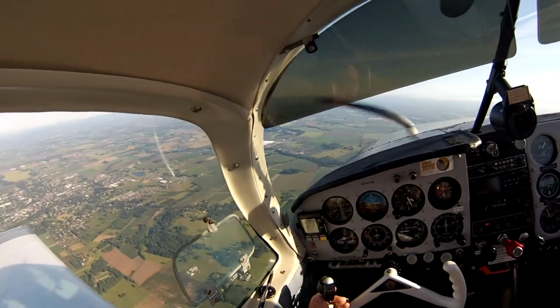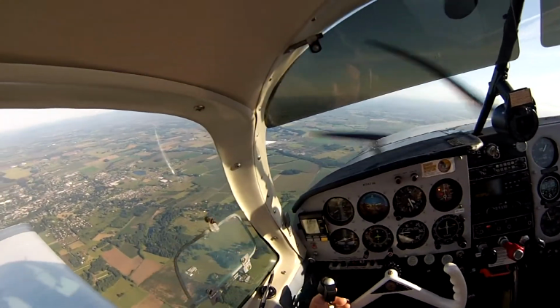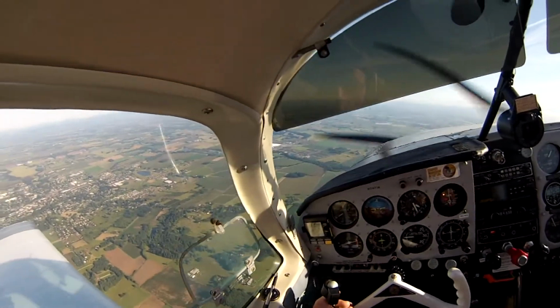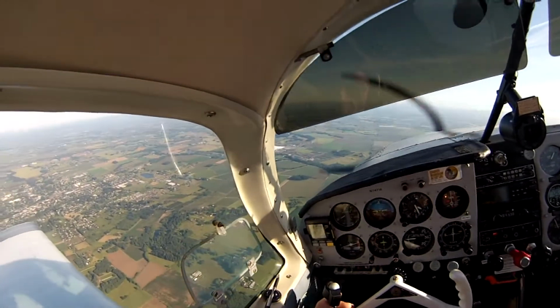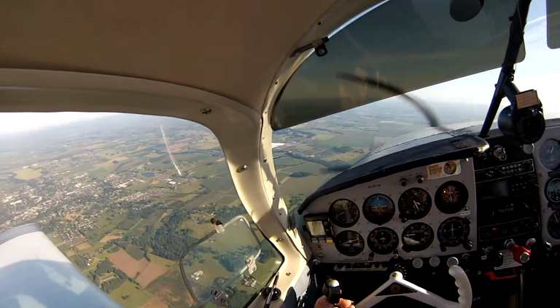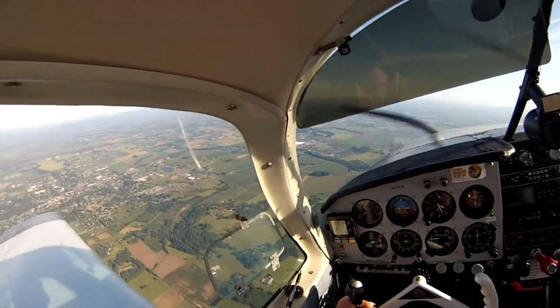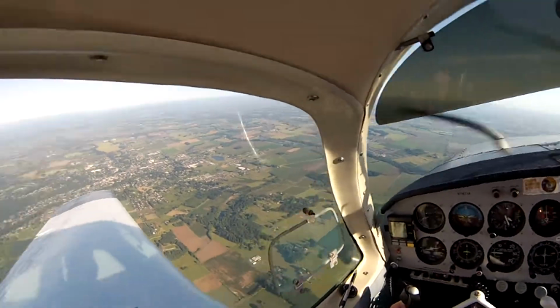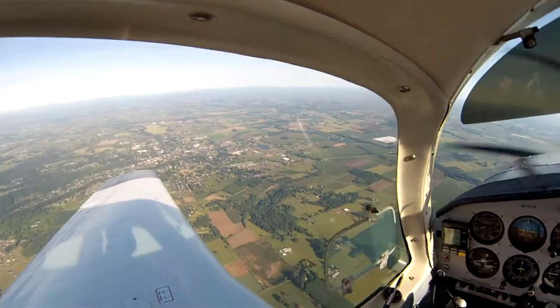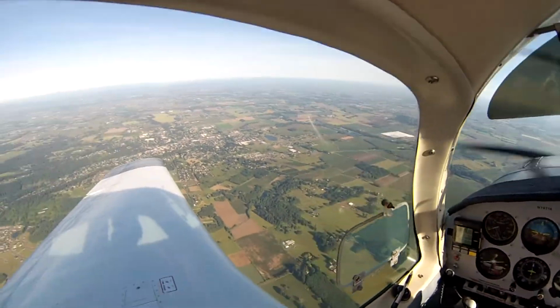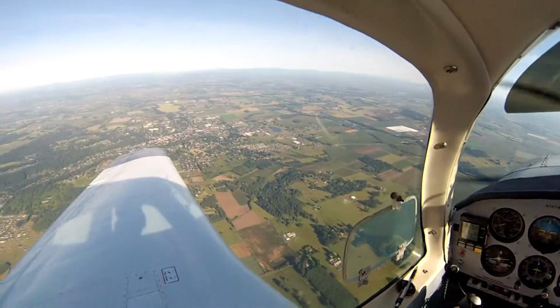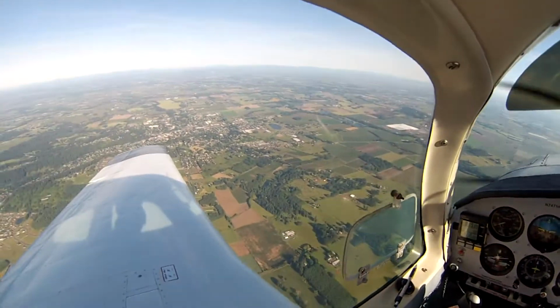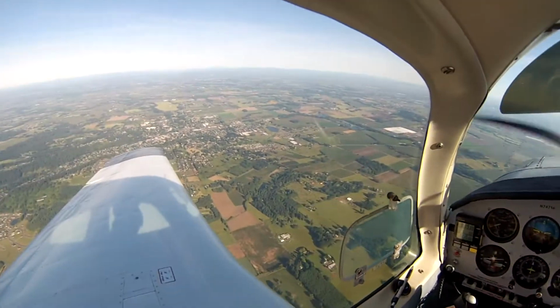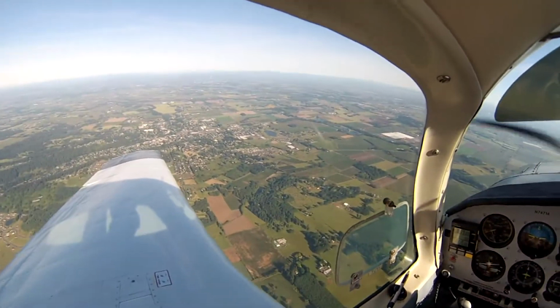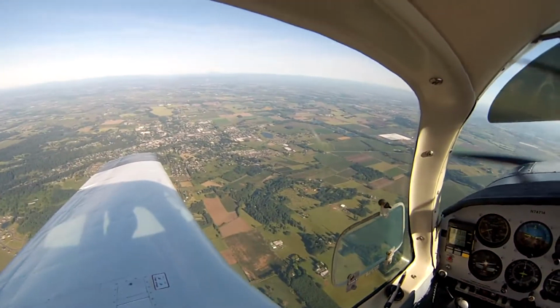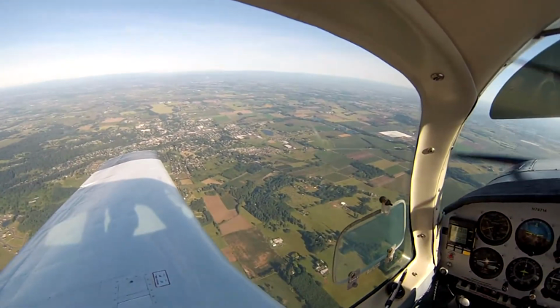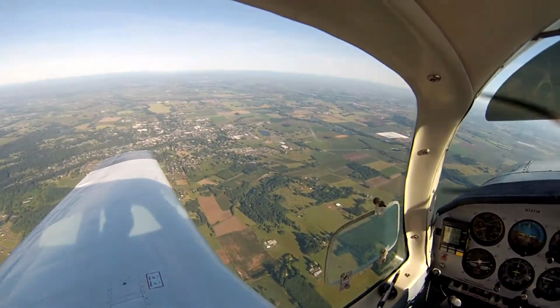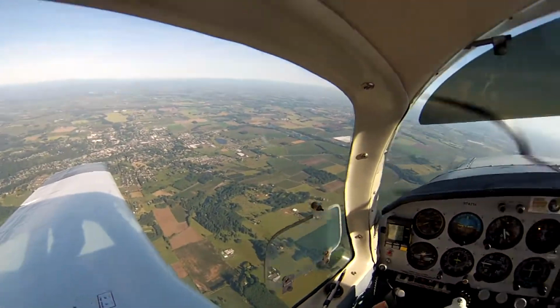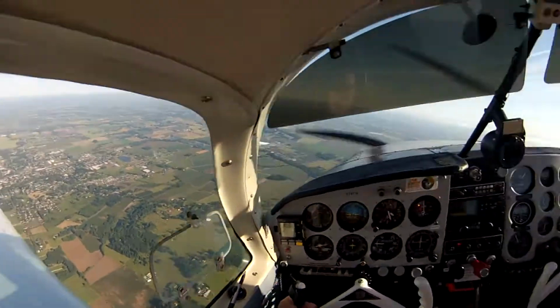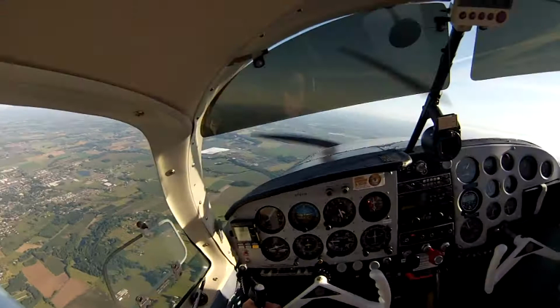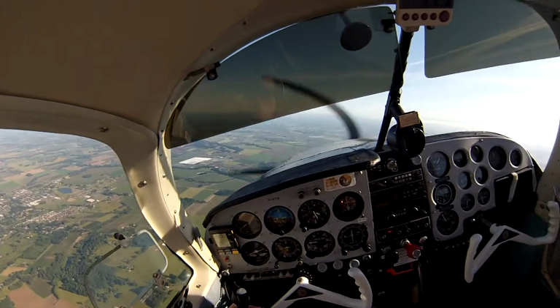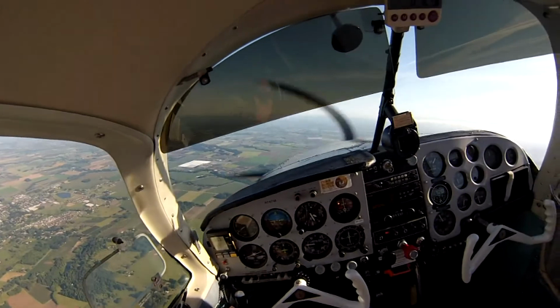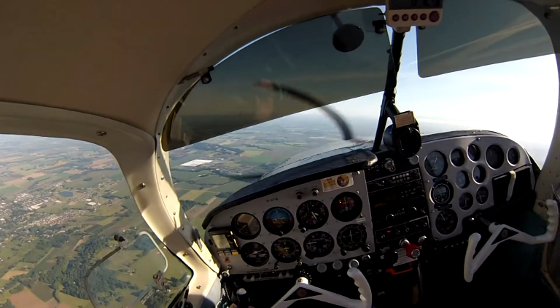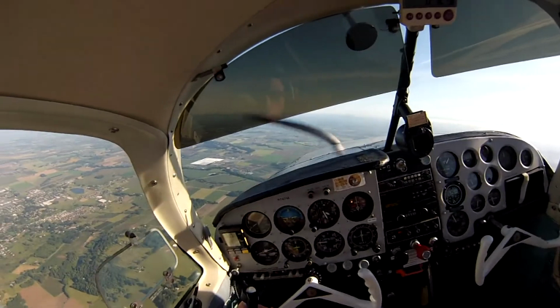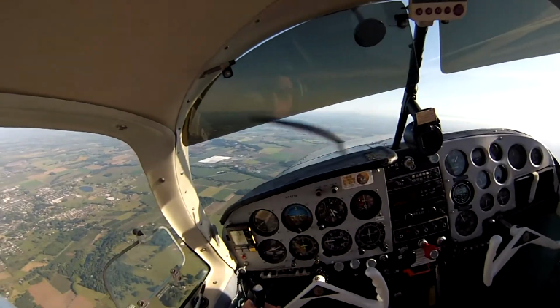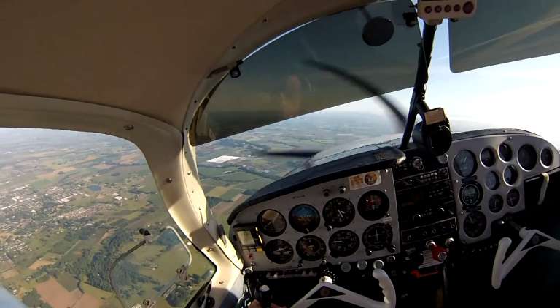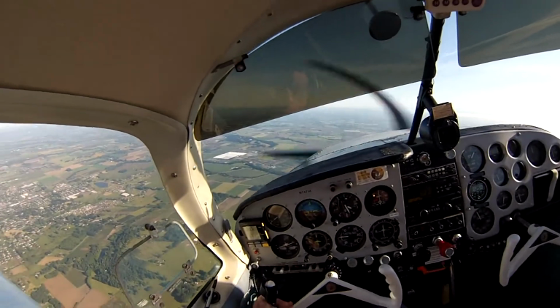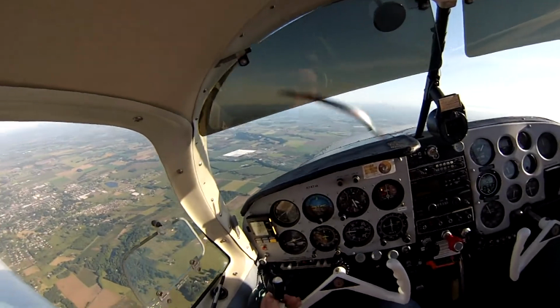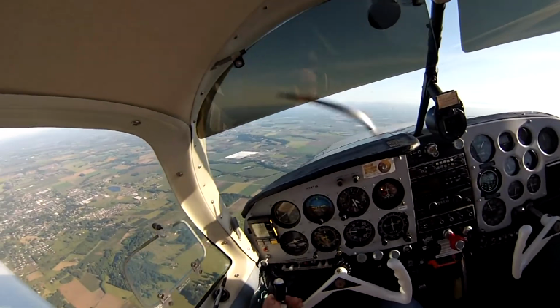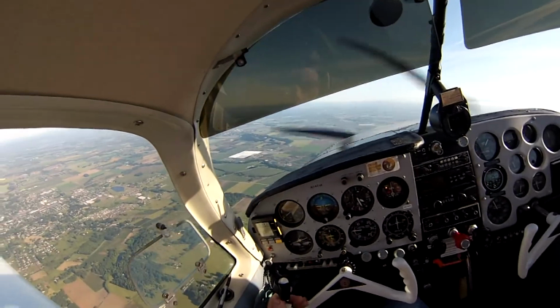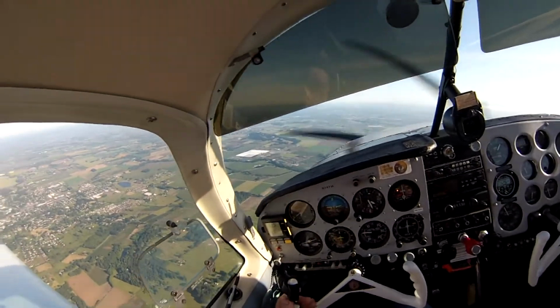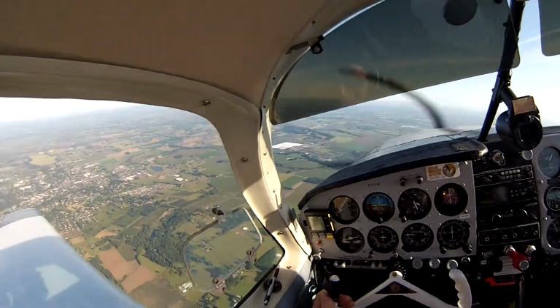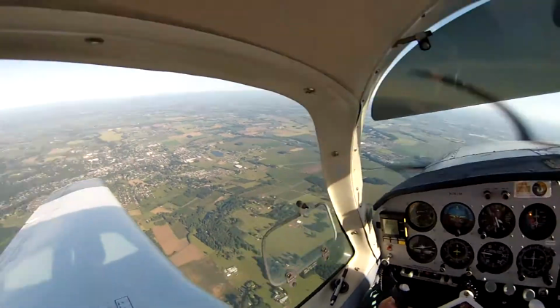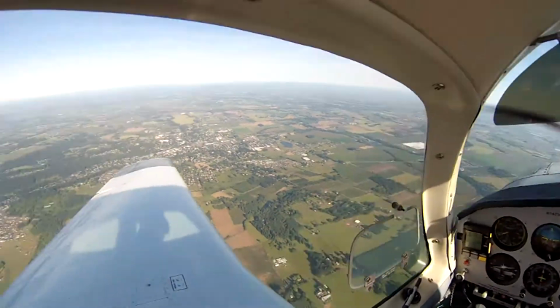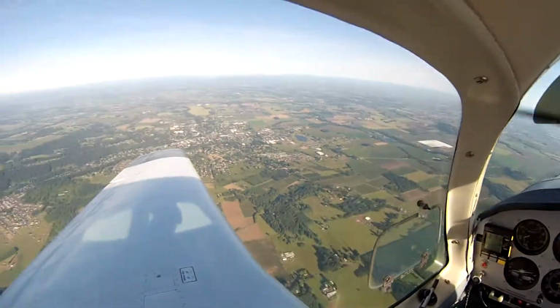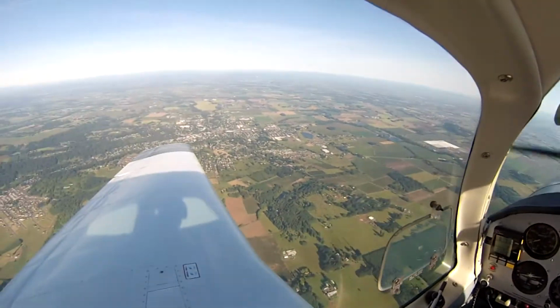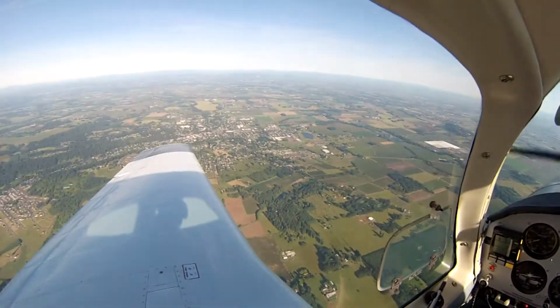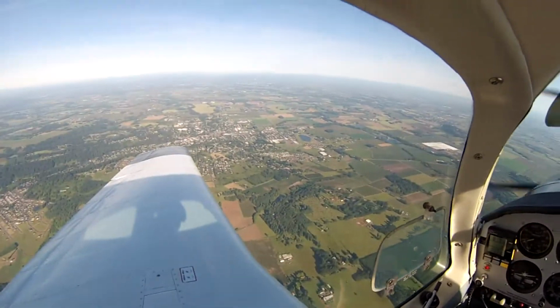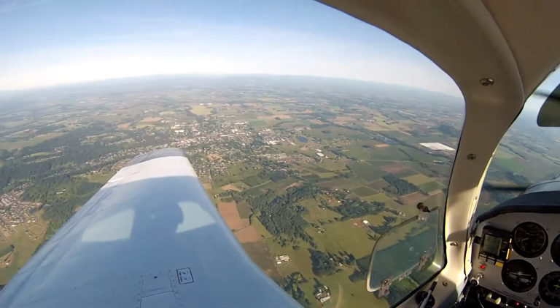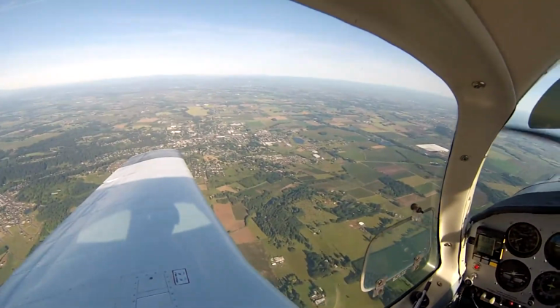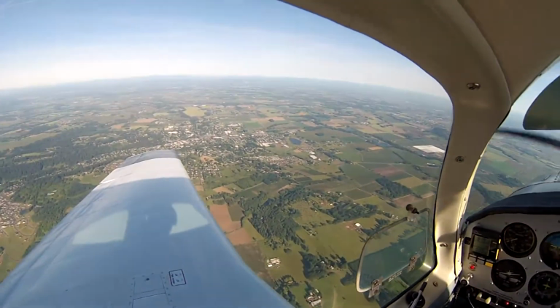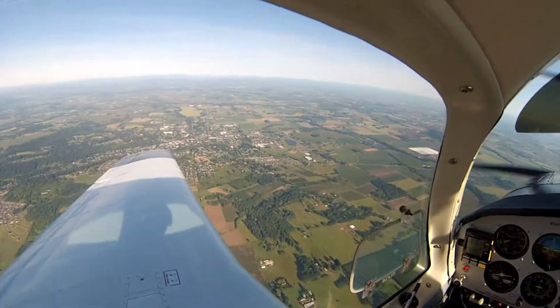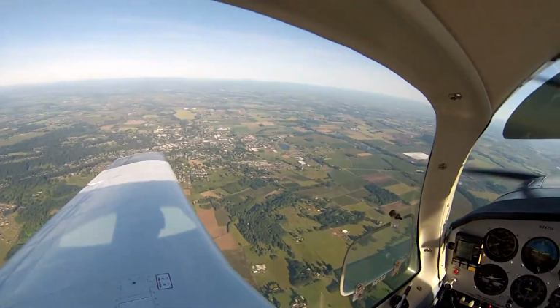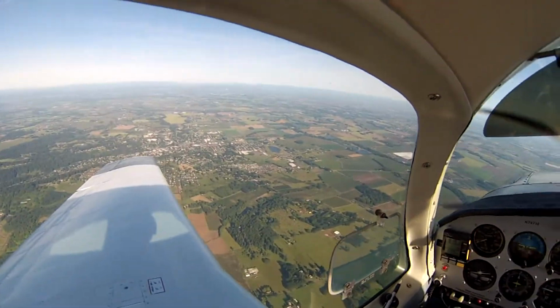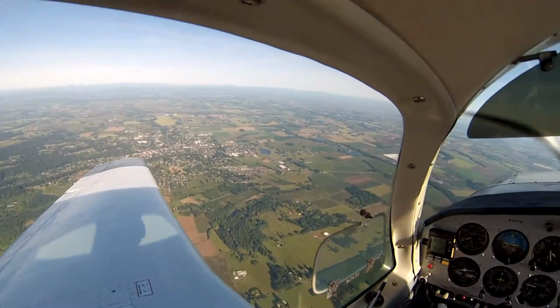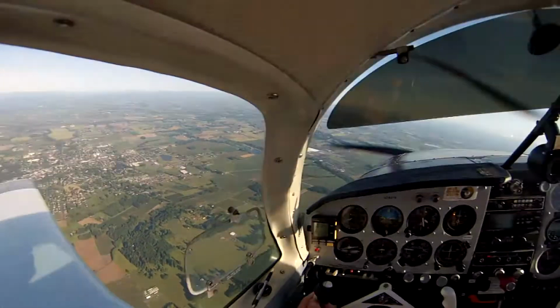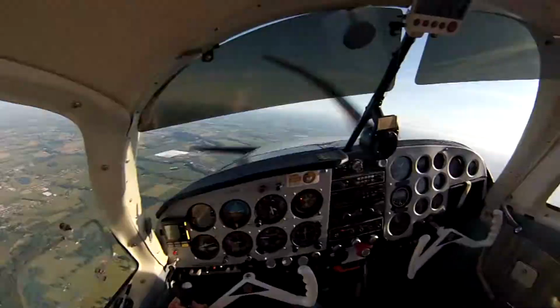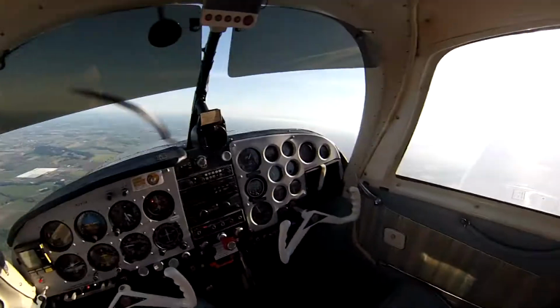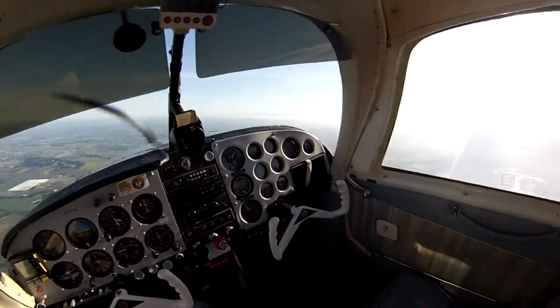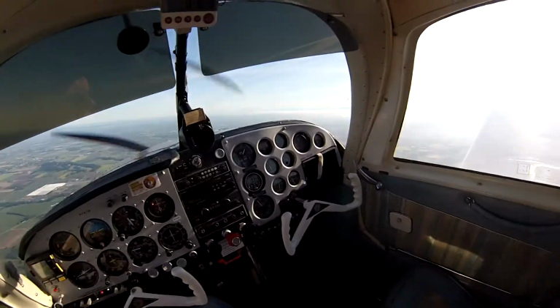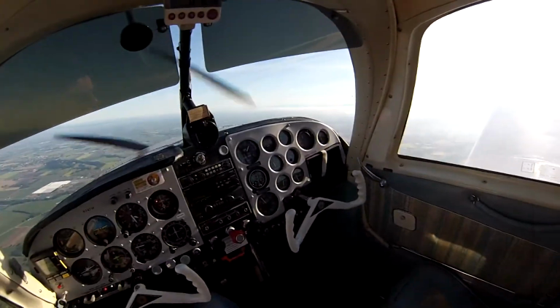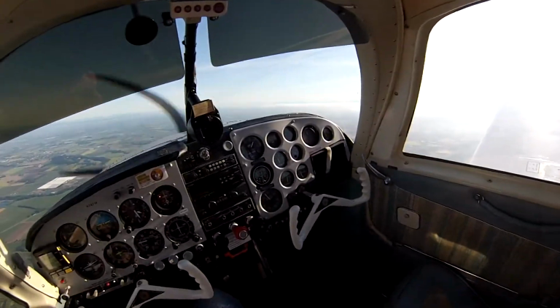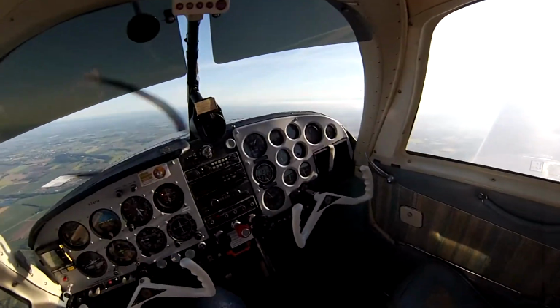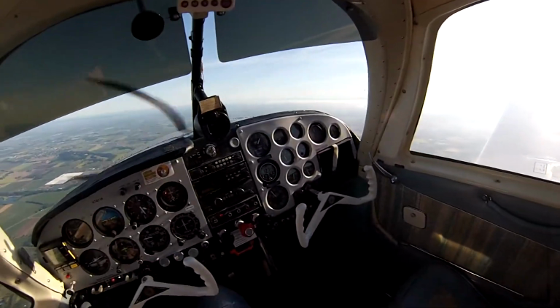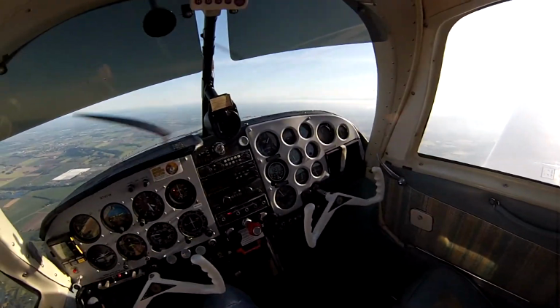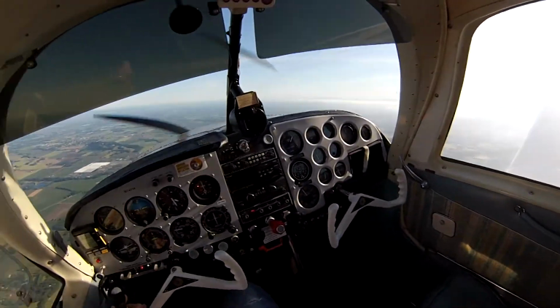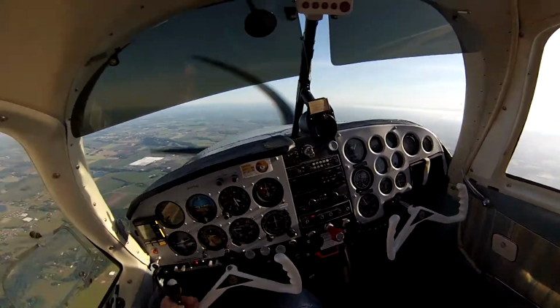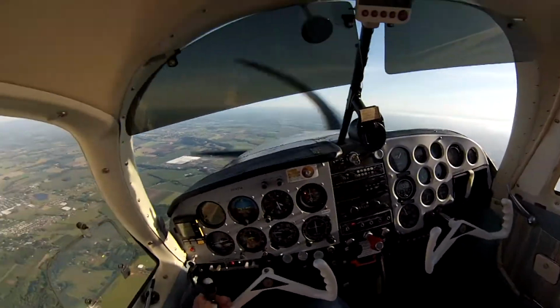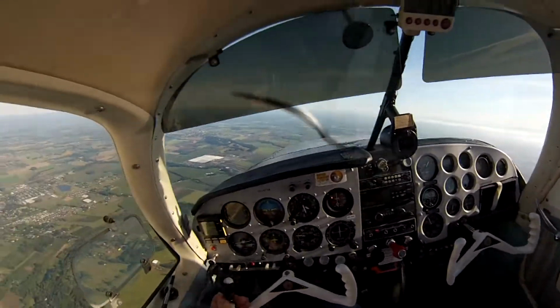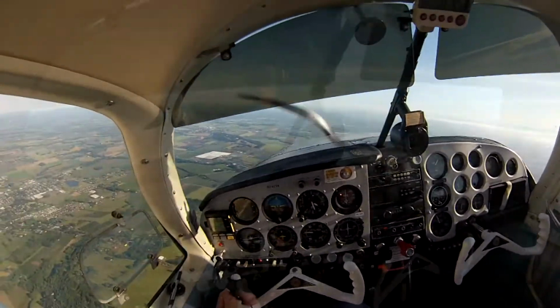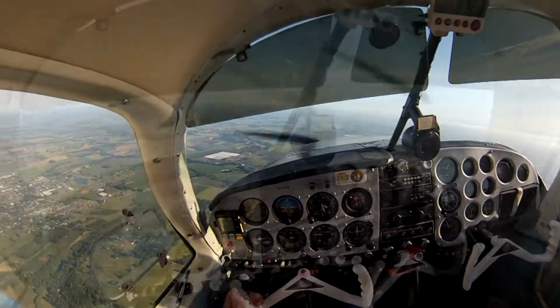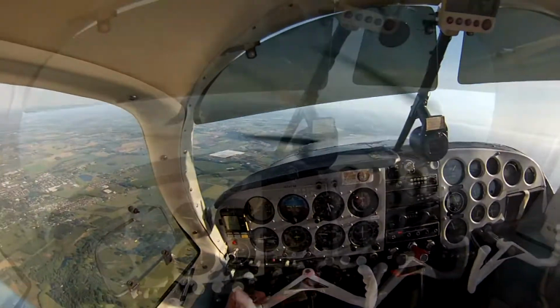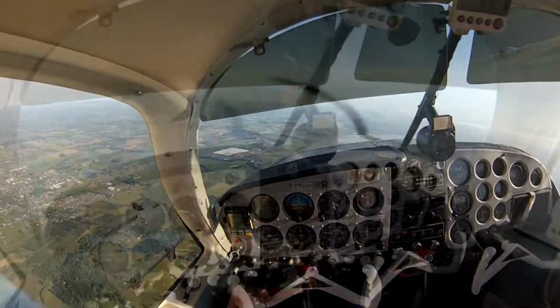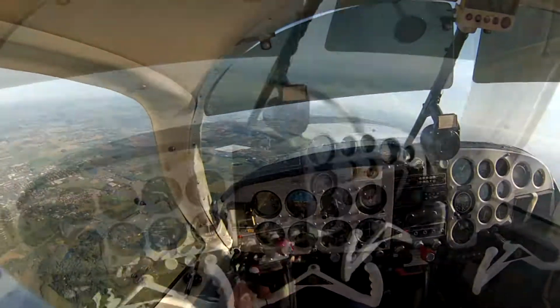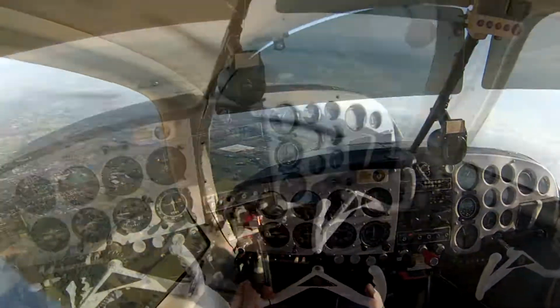I'd have to say, breaking in the engine is probably the most boring thing I've ever done as far as flying goes.